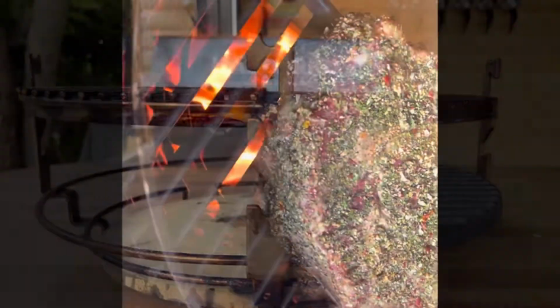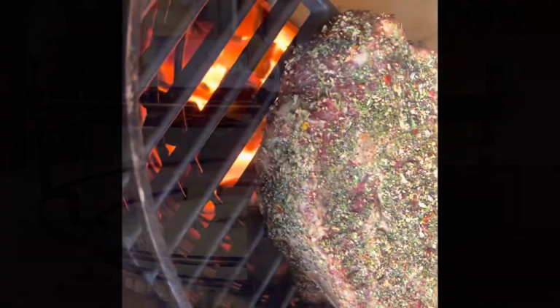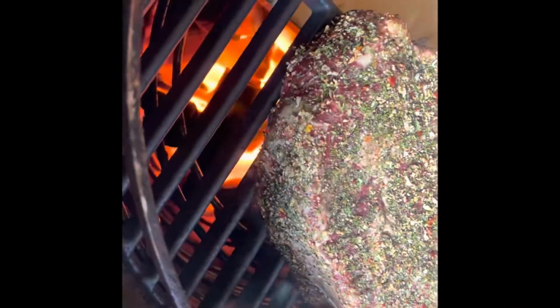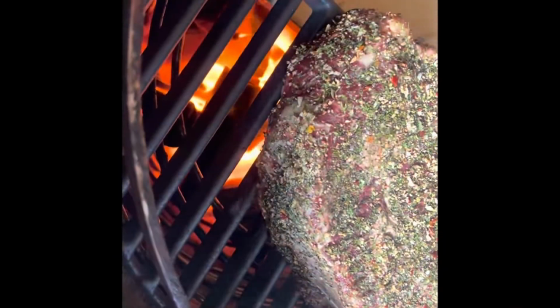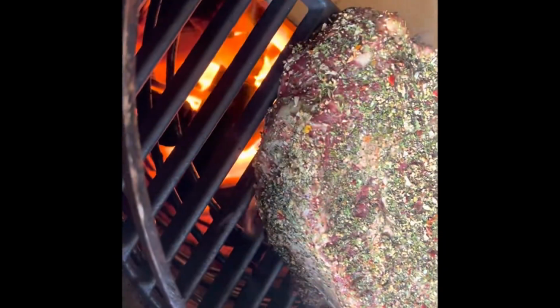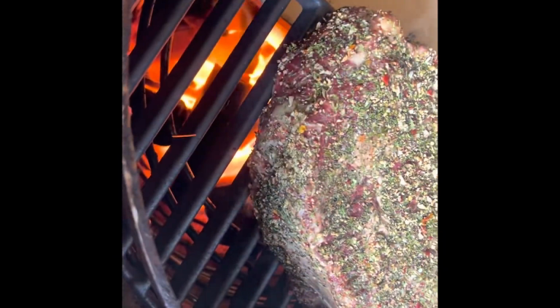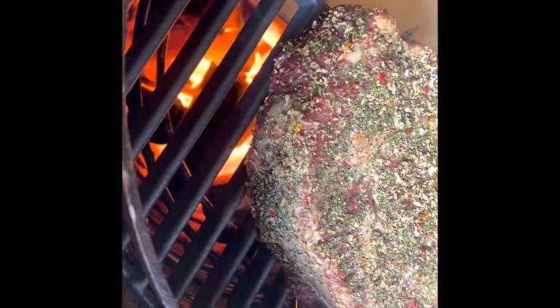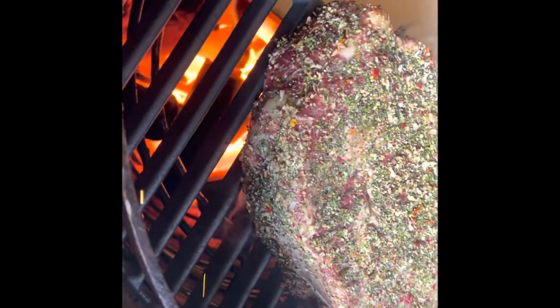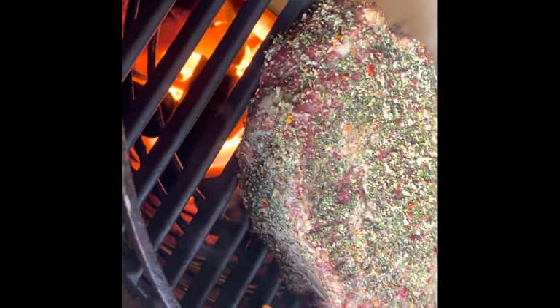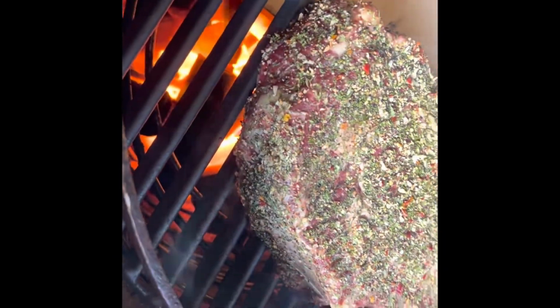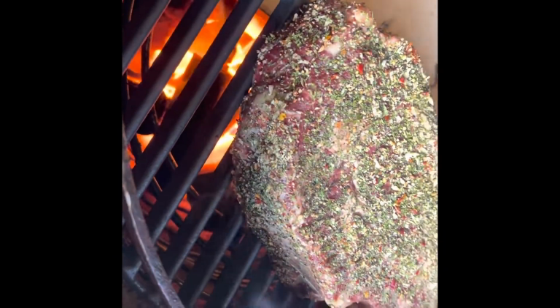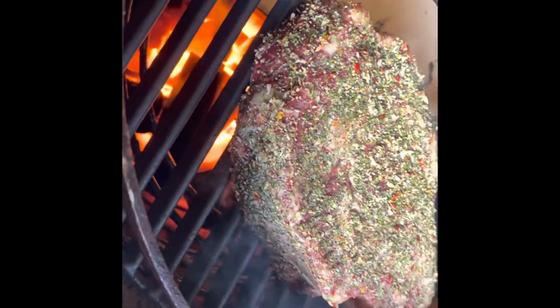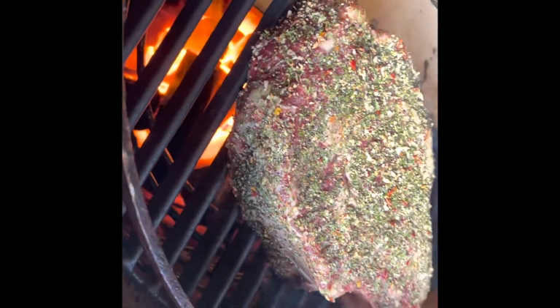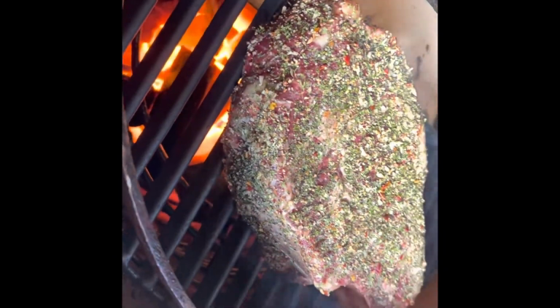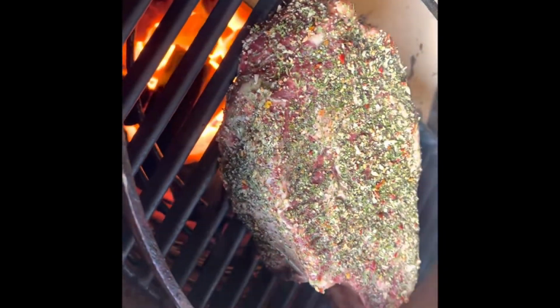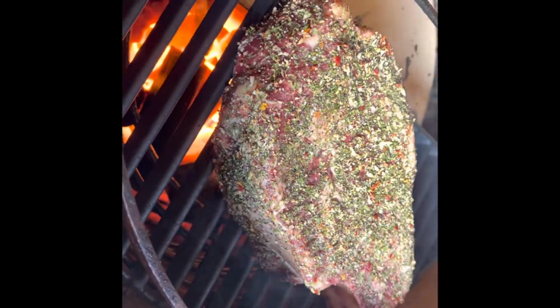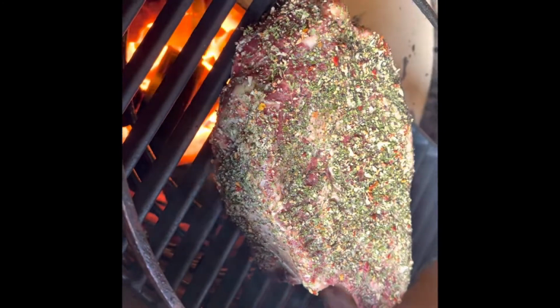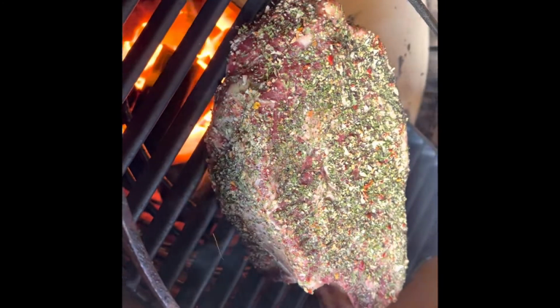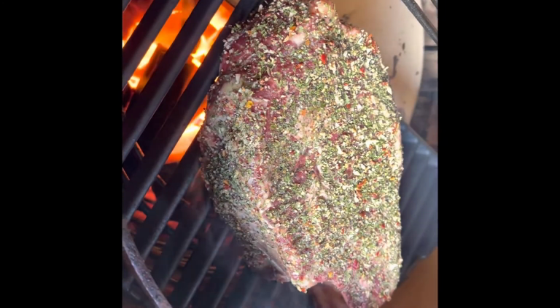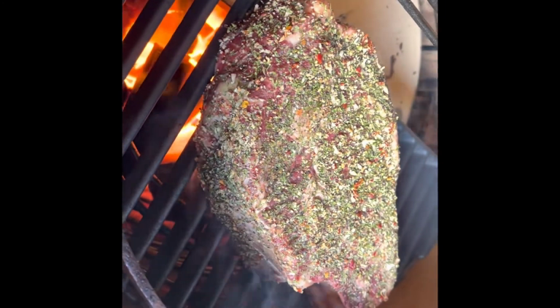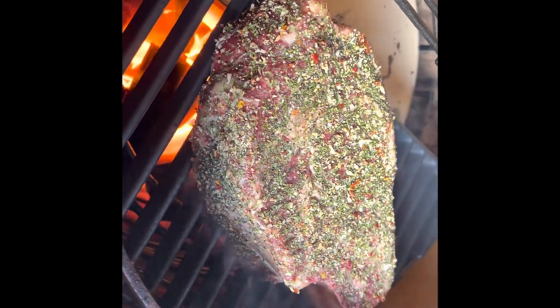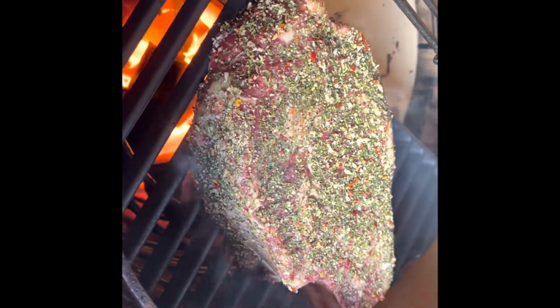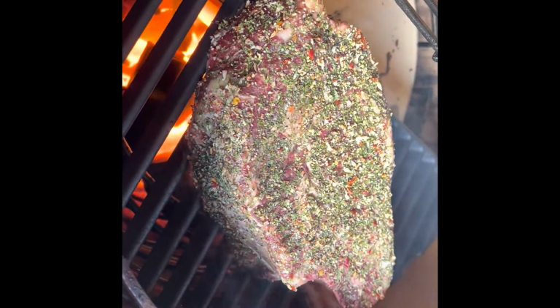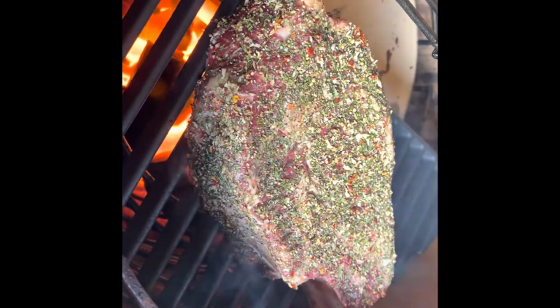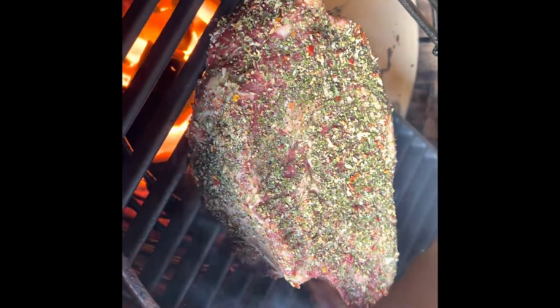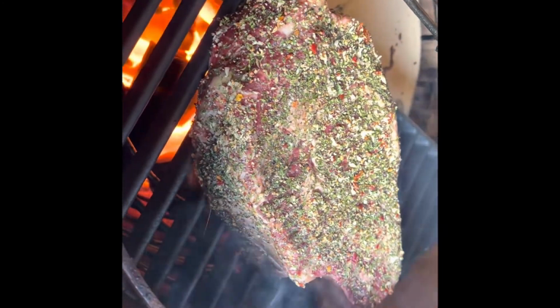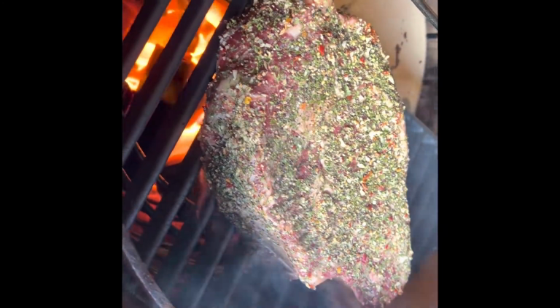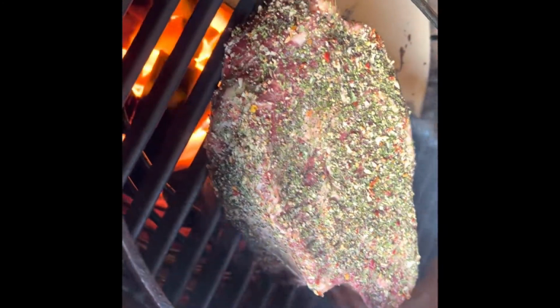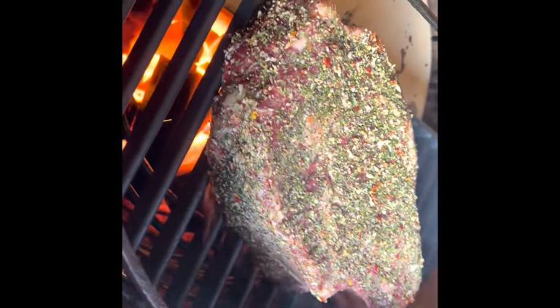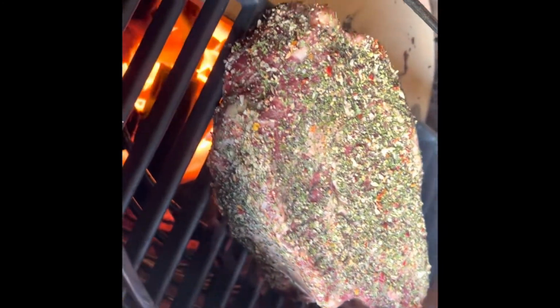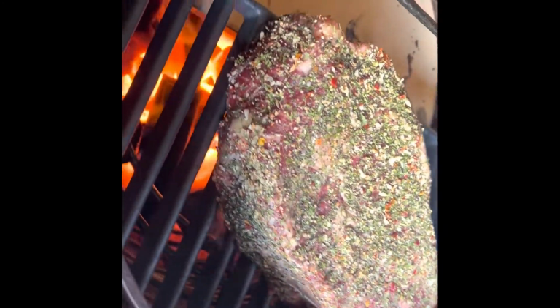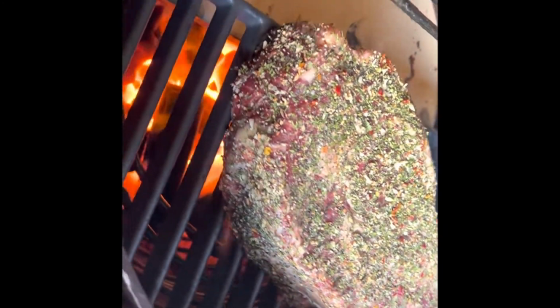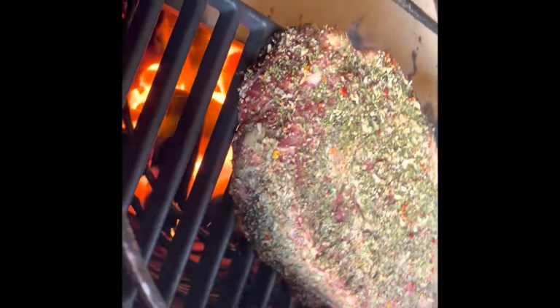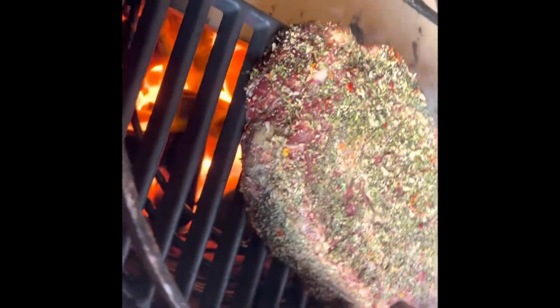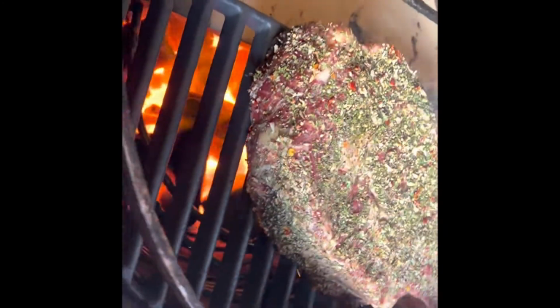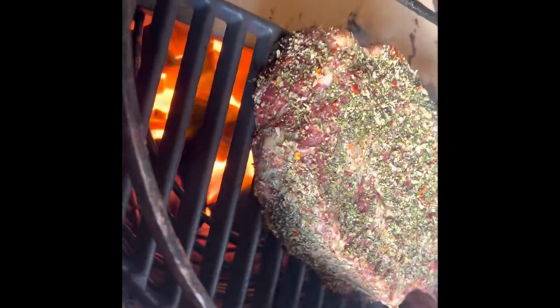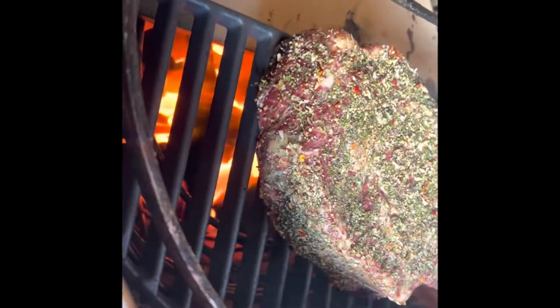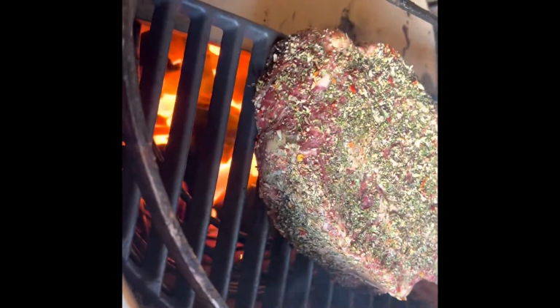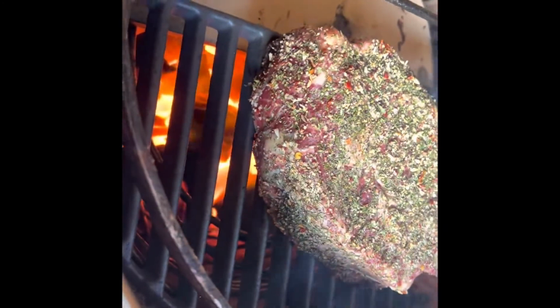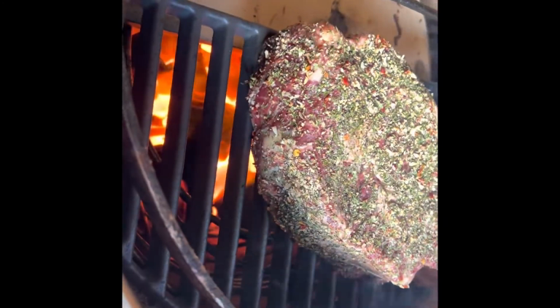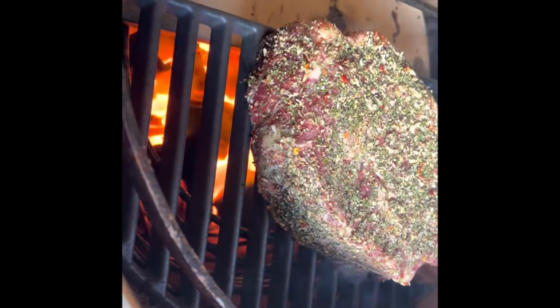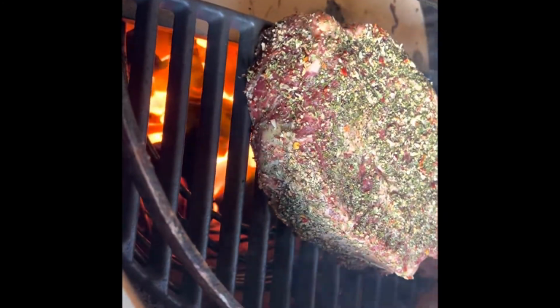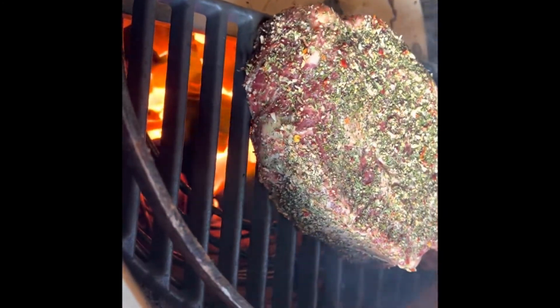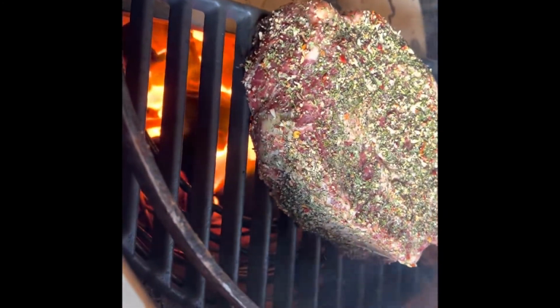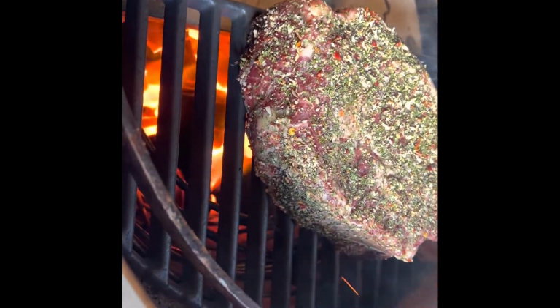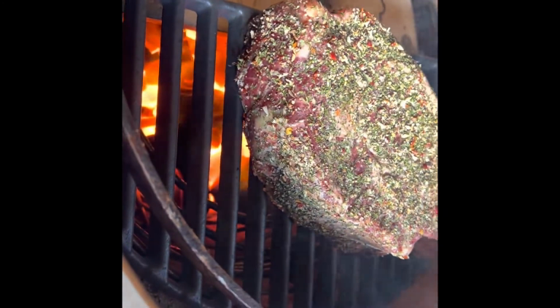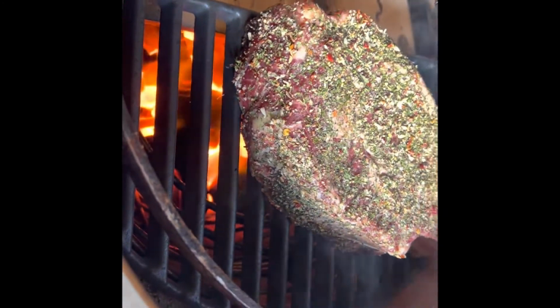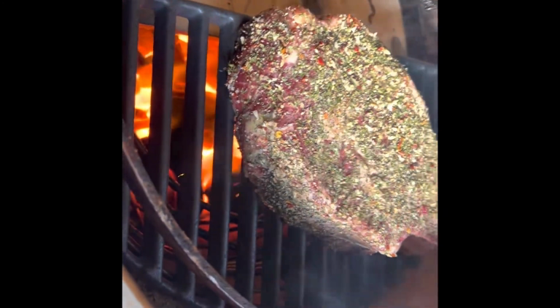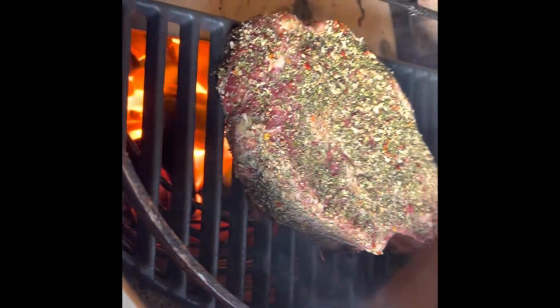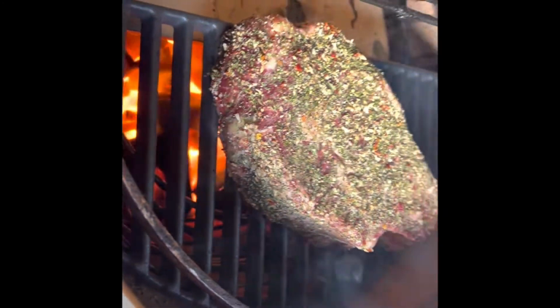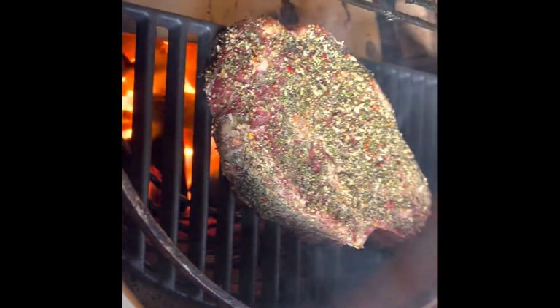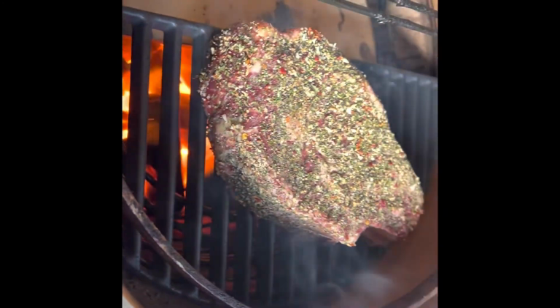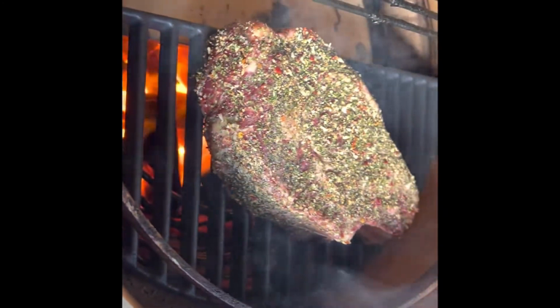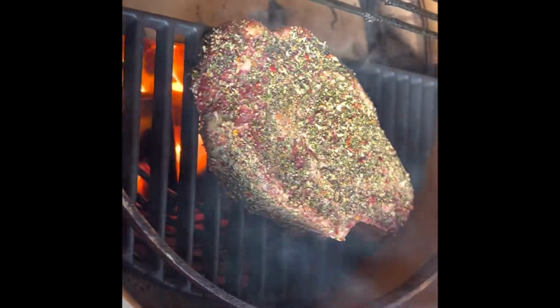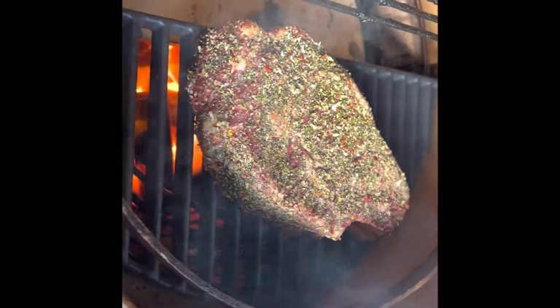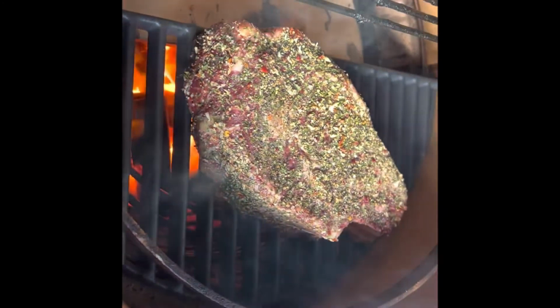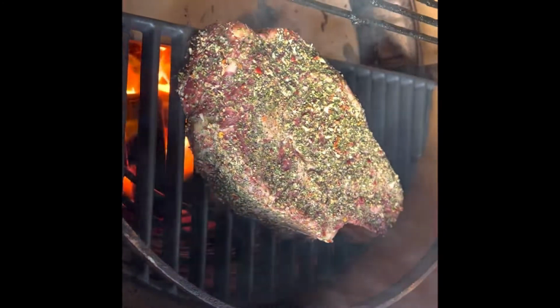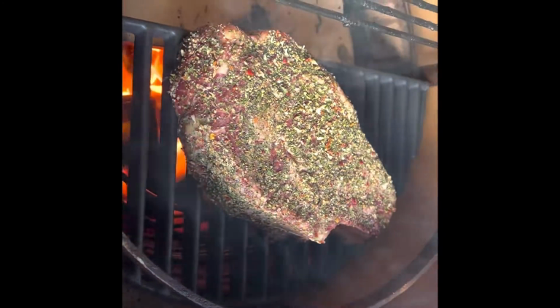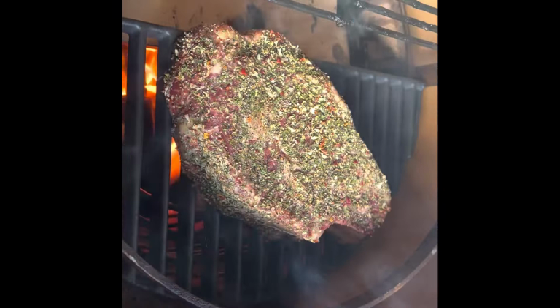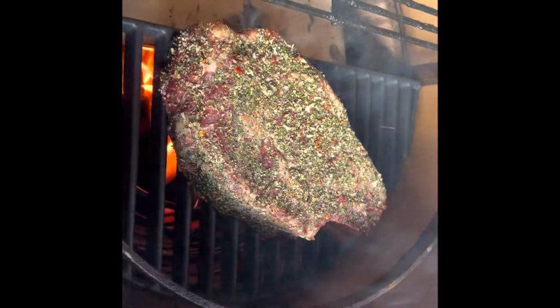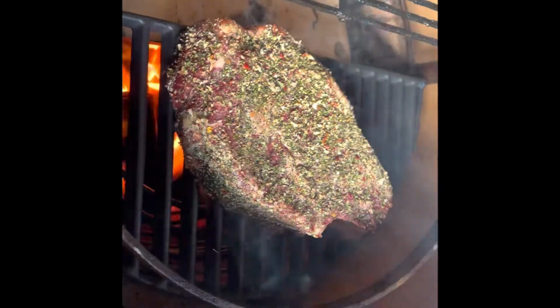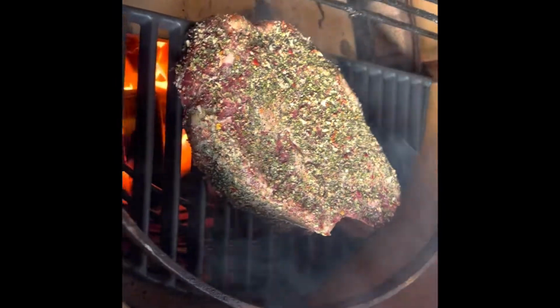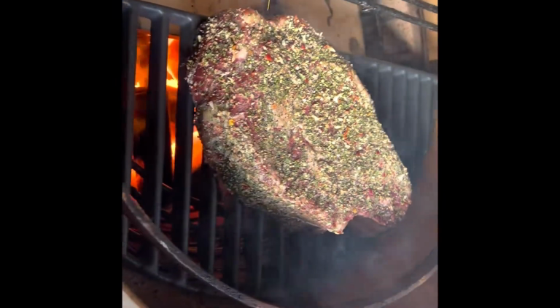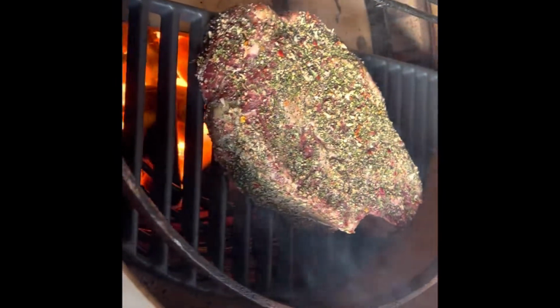So directly onto the coals with the cote de boeuf to get those nice sear marks, and then rotate 90 degrees for your crisscross.